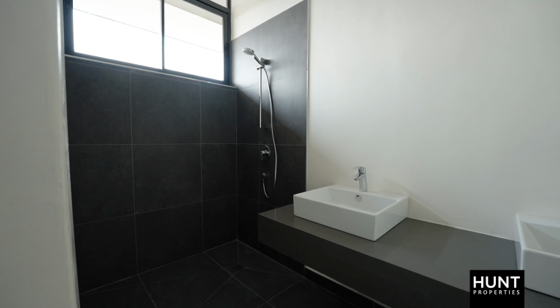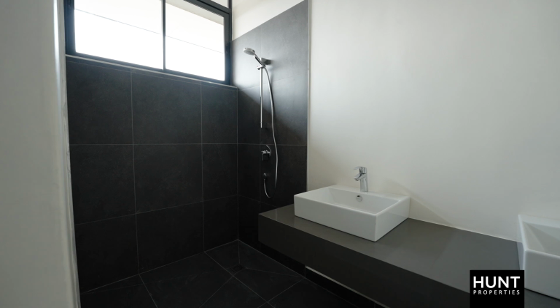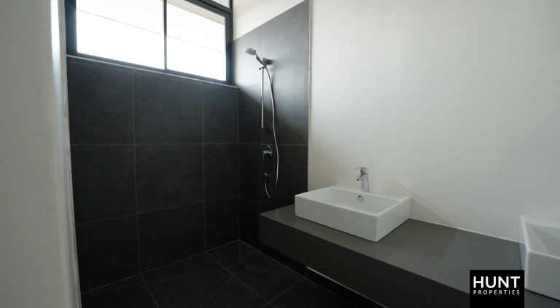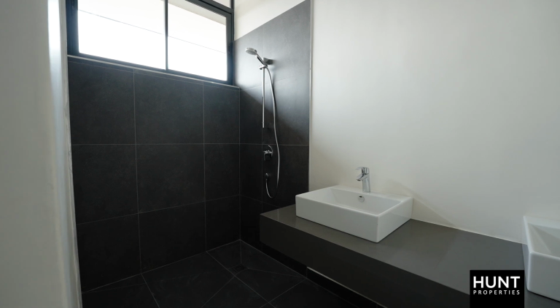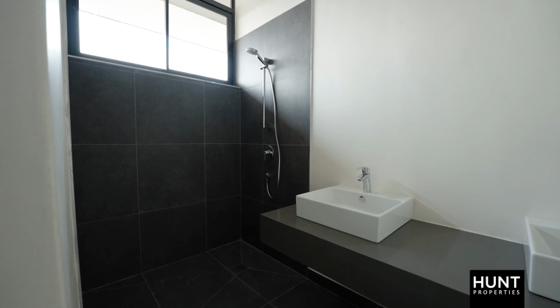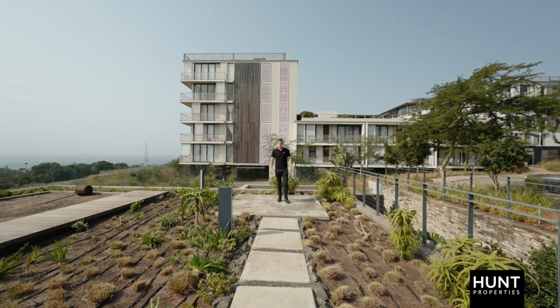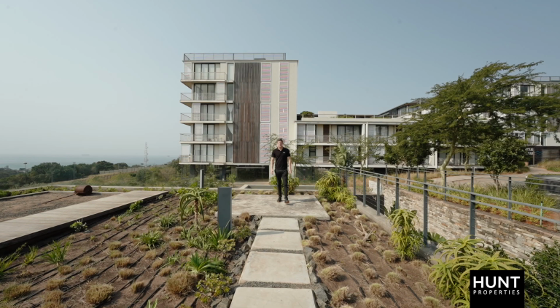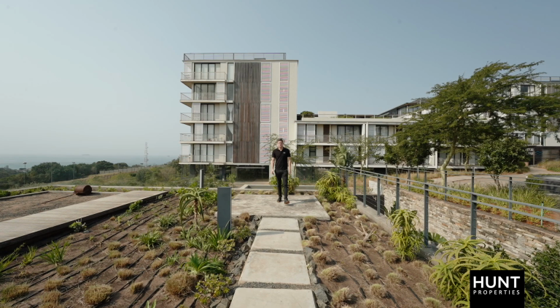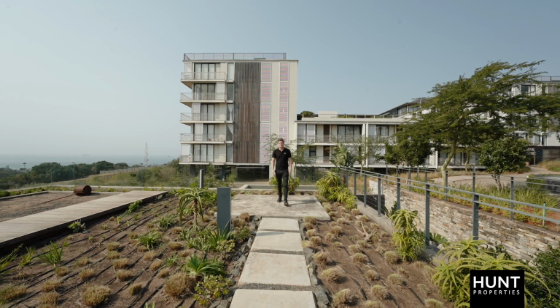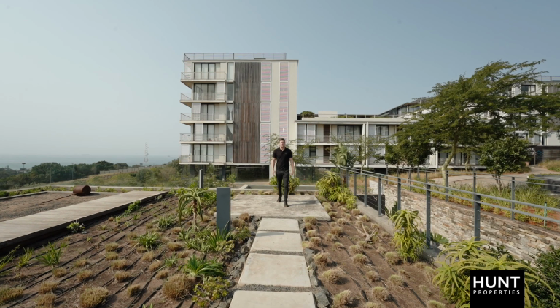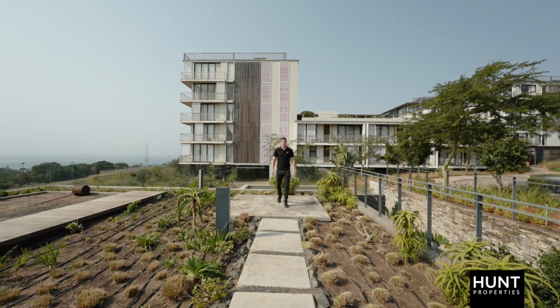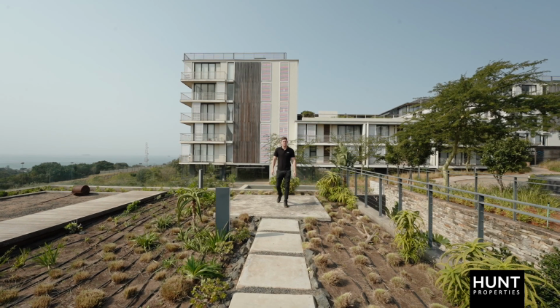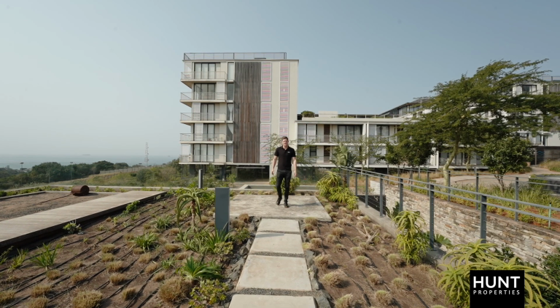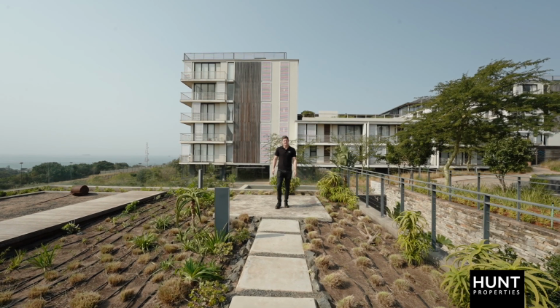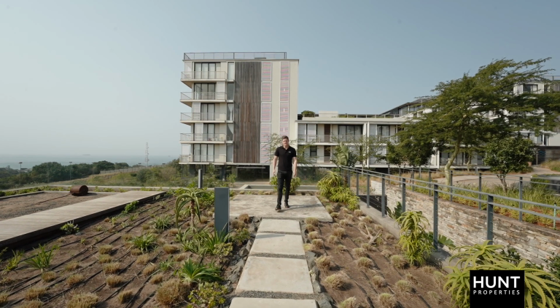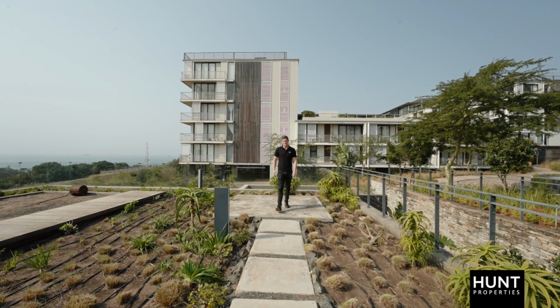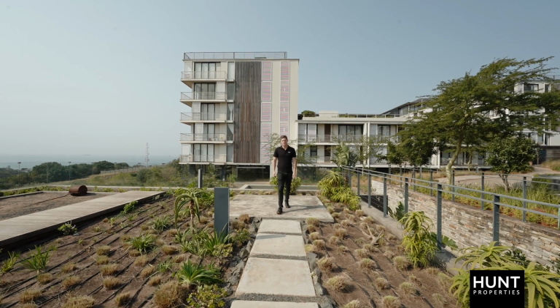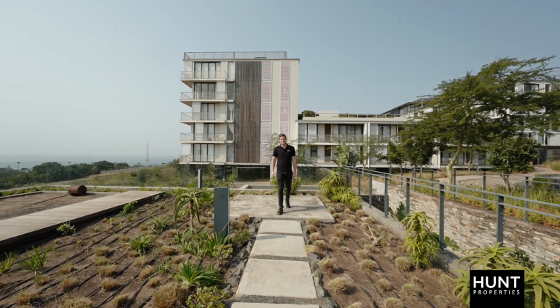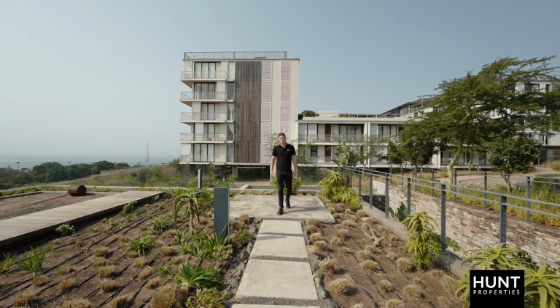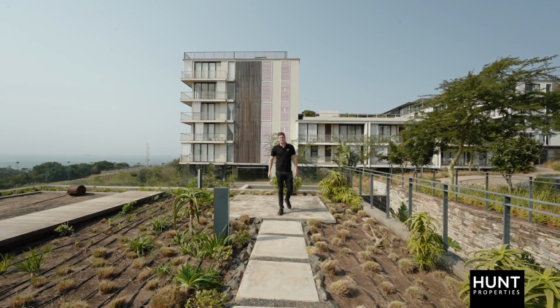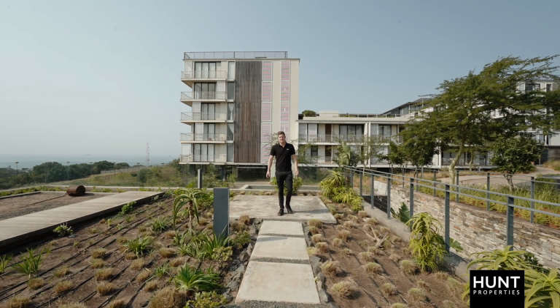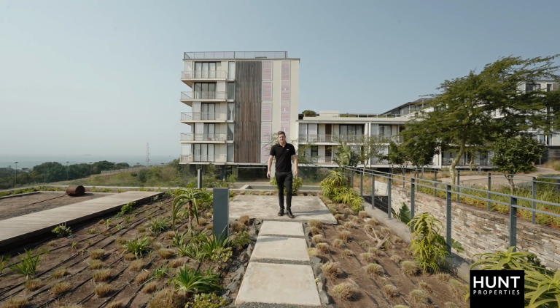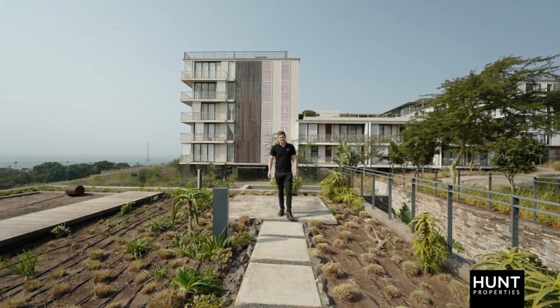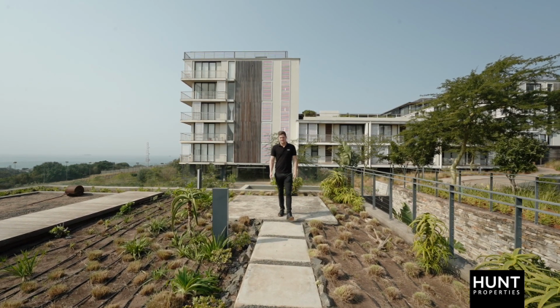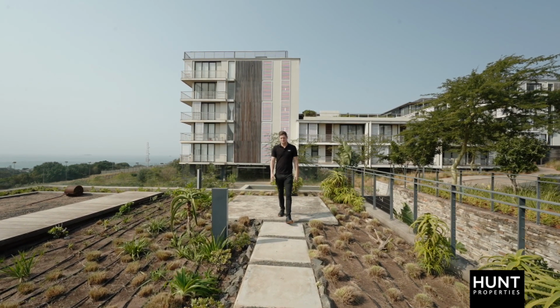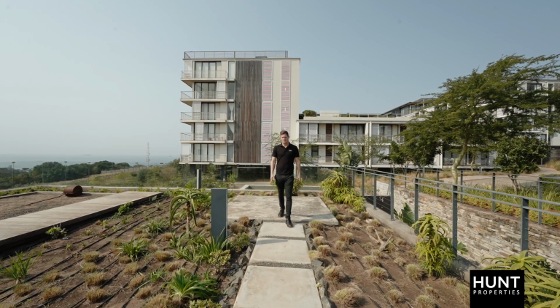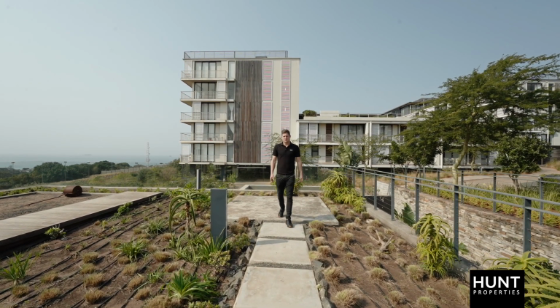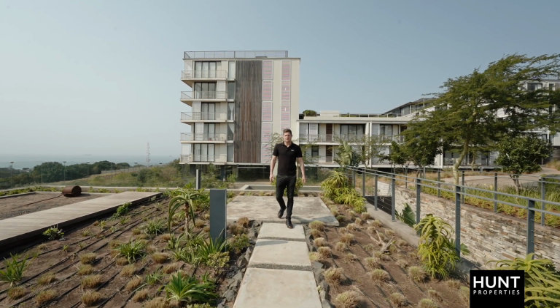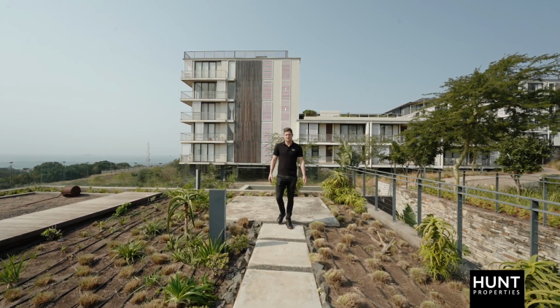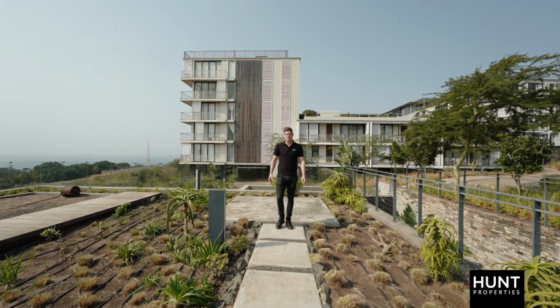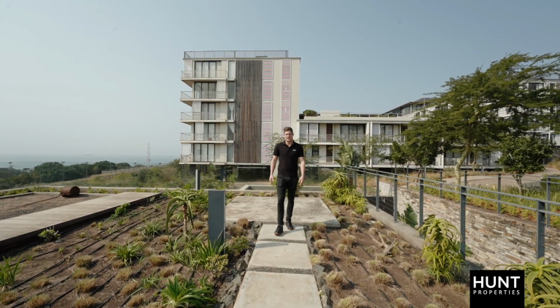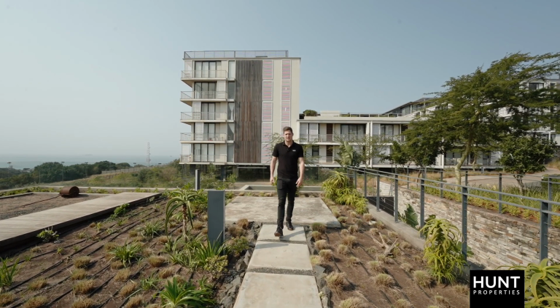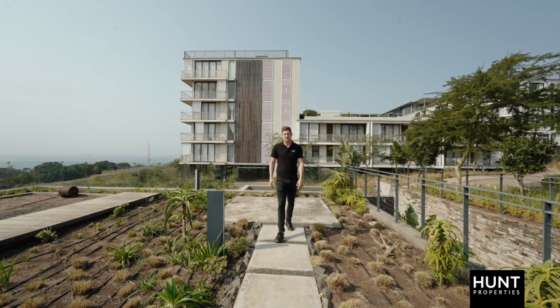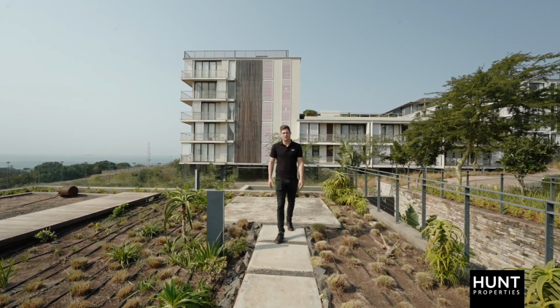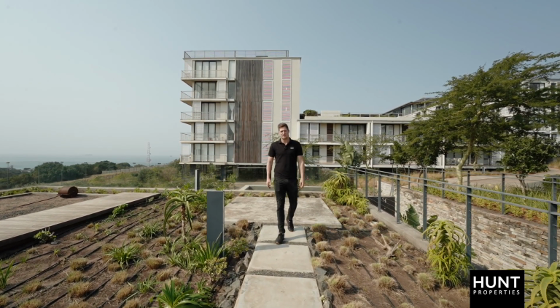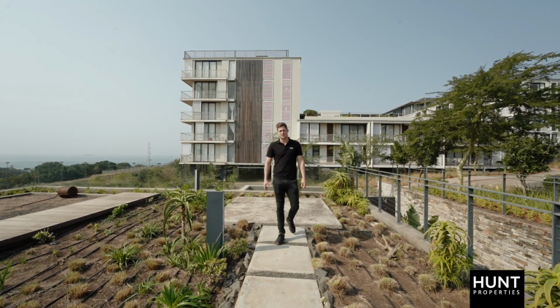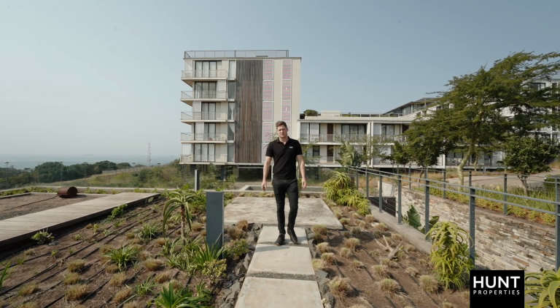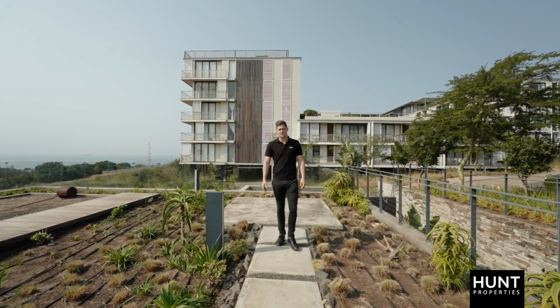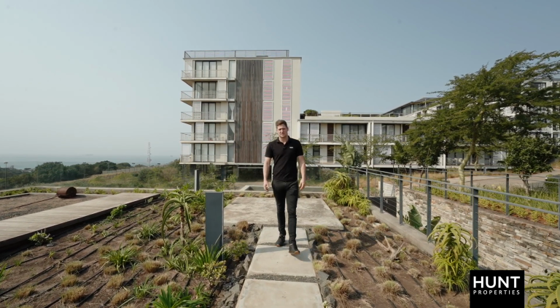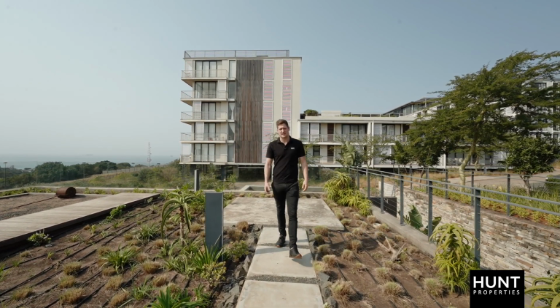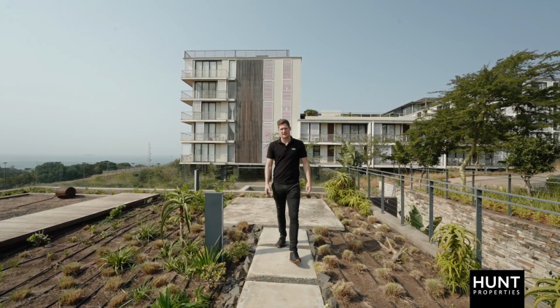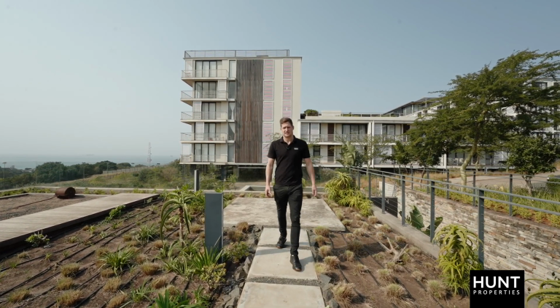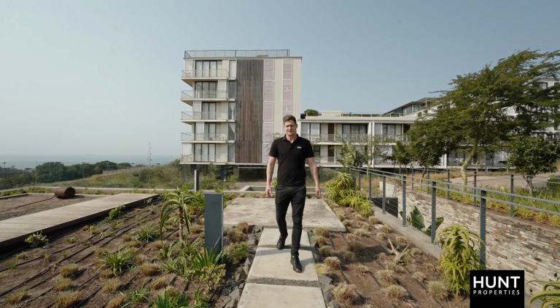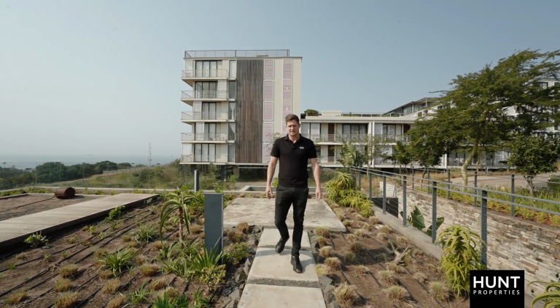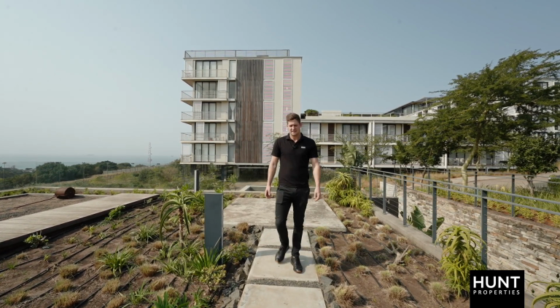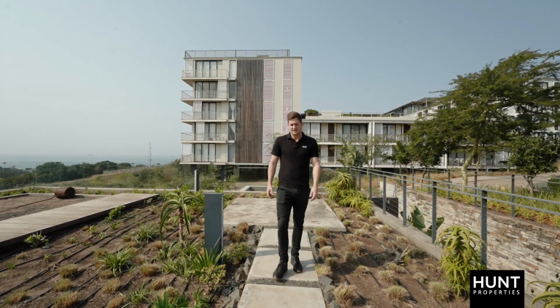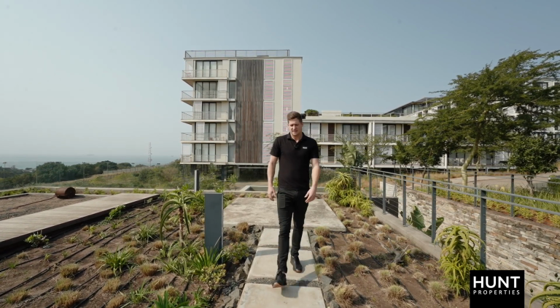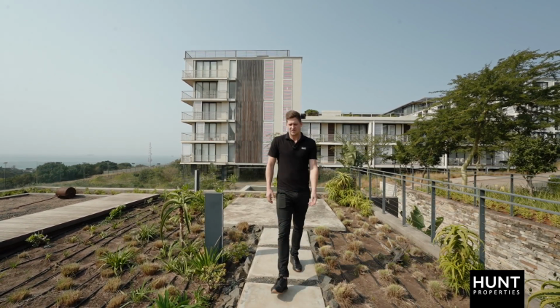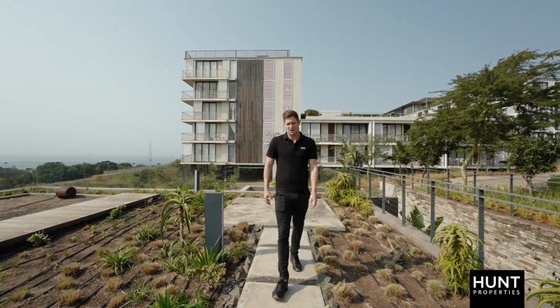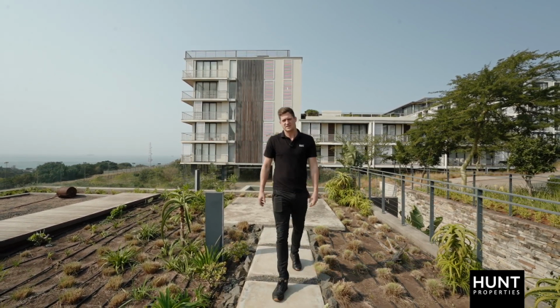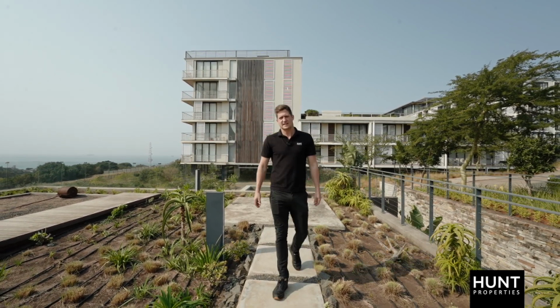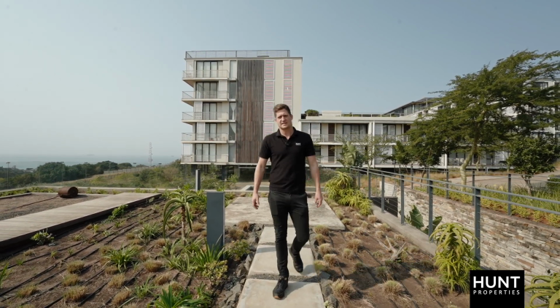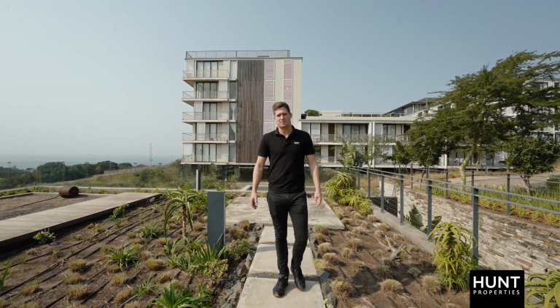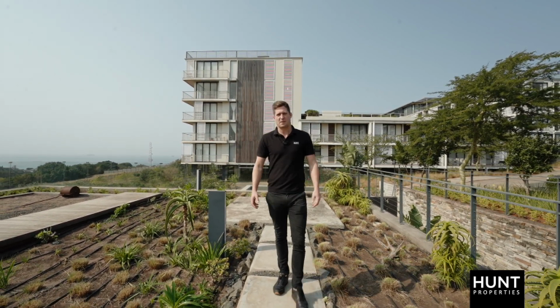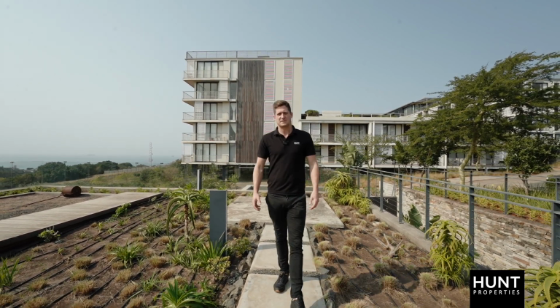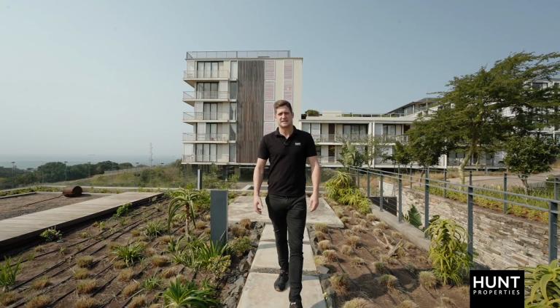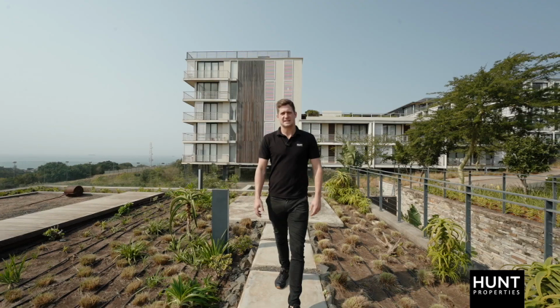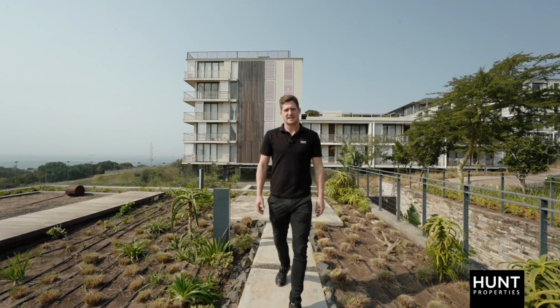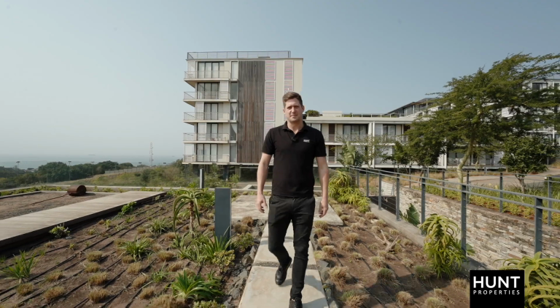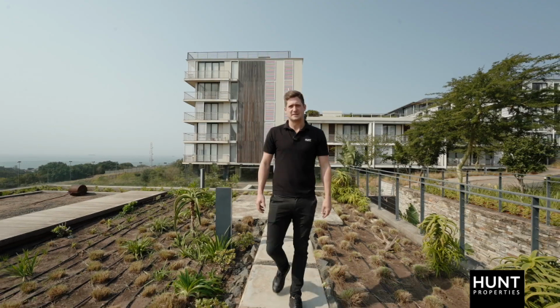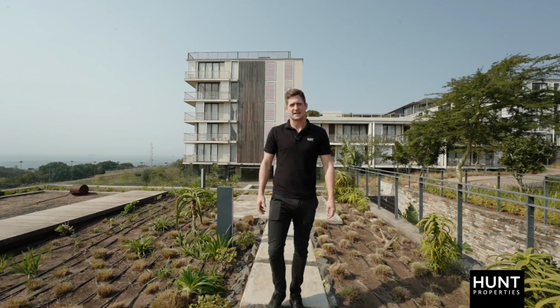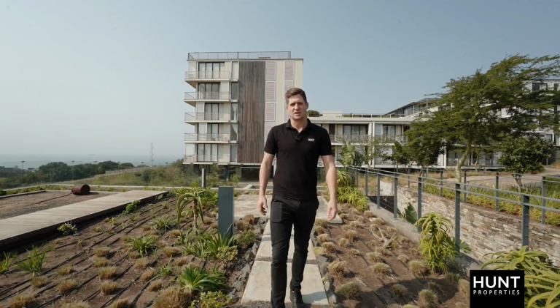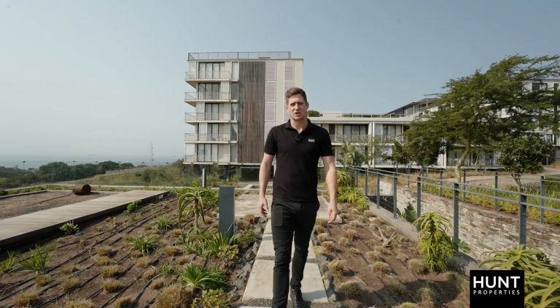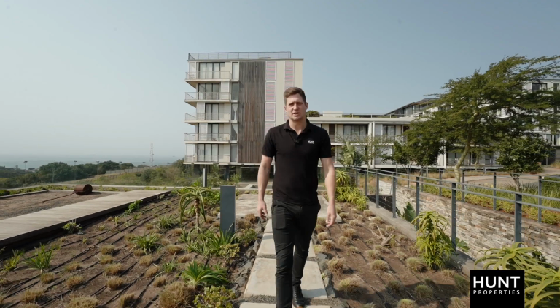This spacious two-bedroom penthouse apartment is perfect for anyone looking to retire. Contact Hunt Properties and come and take a look.